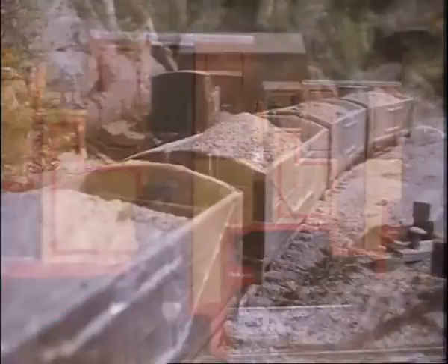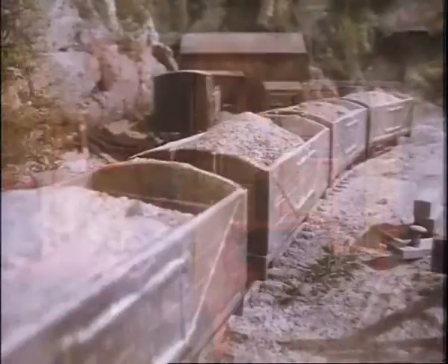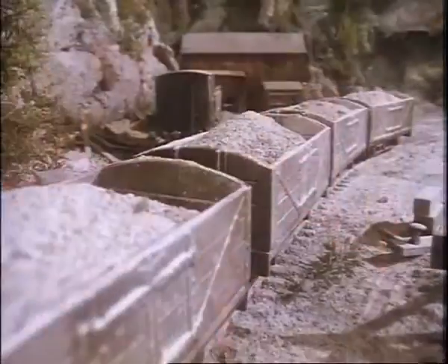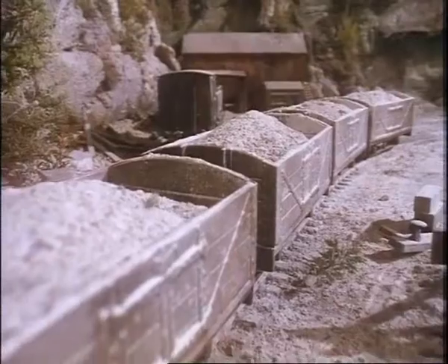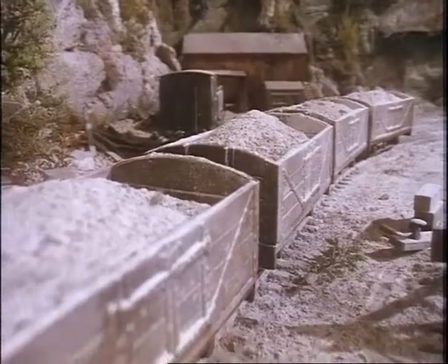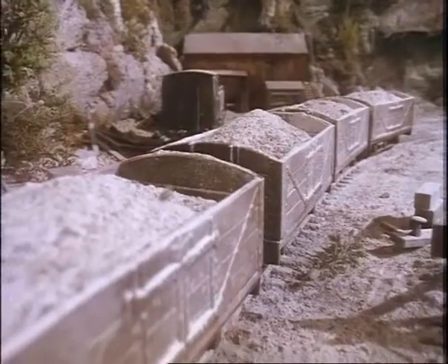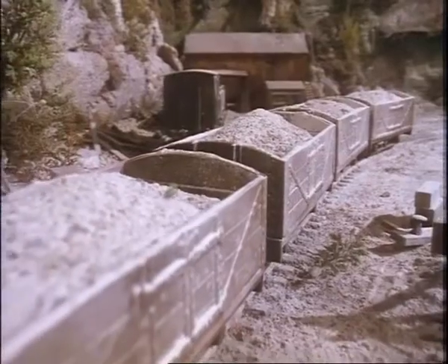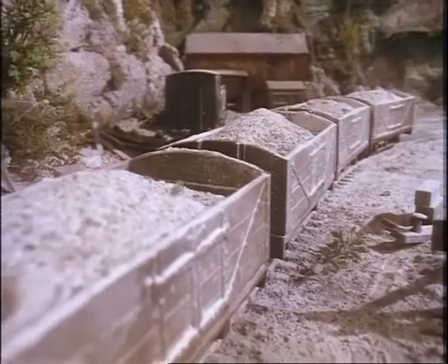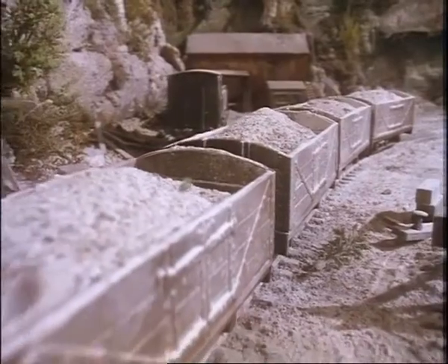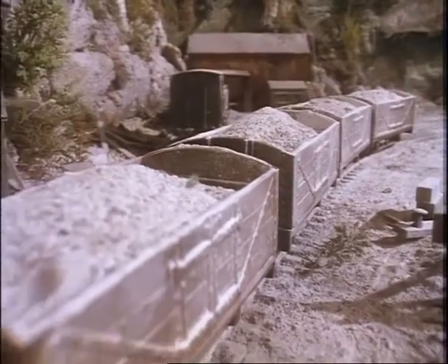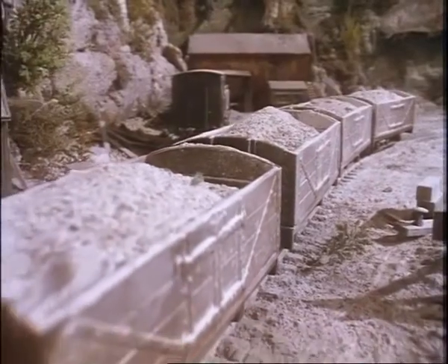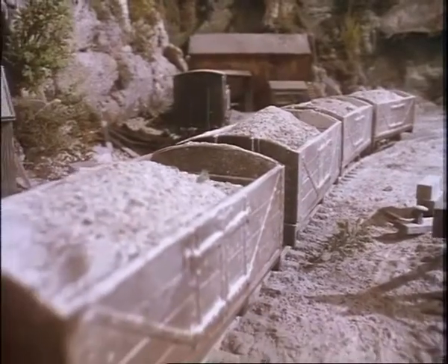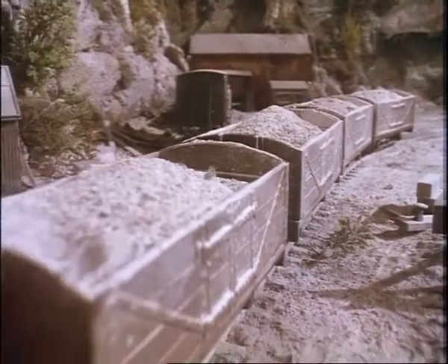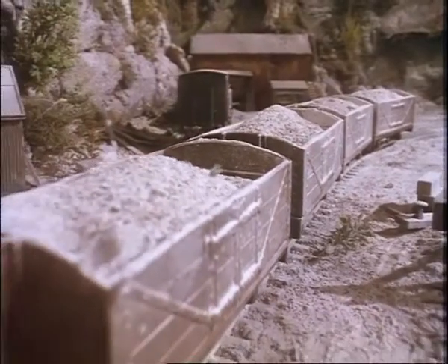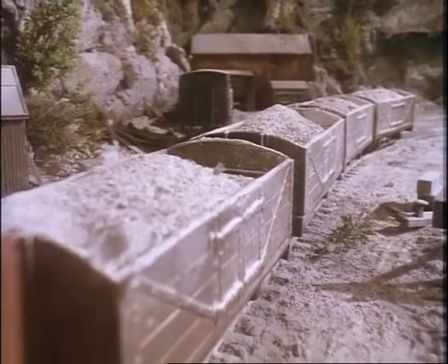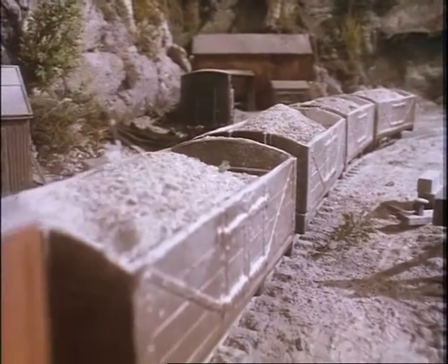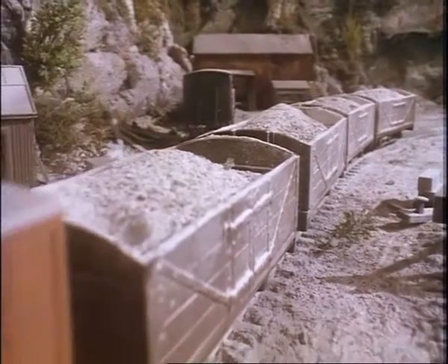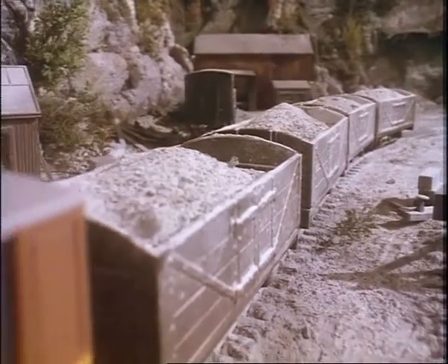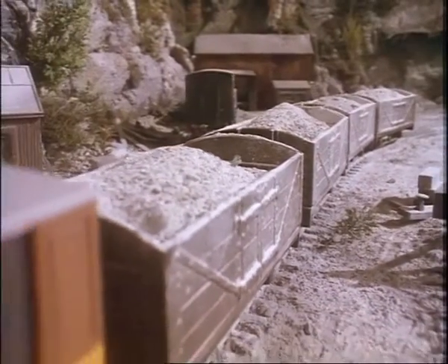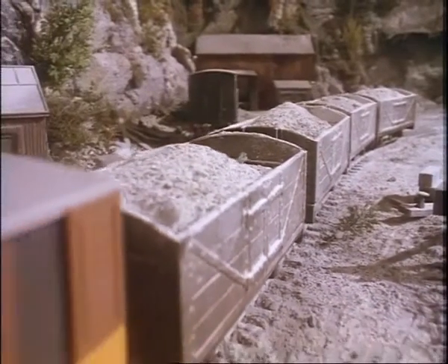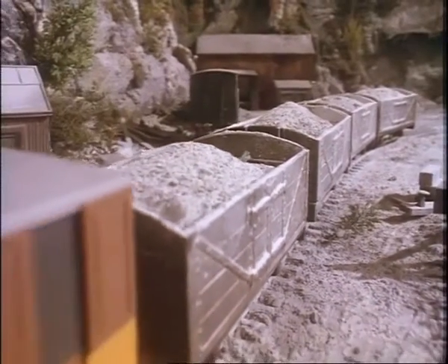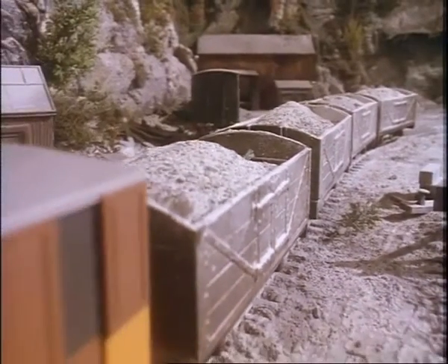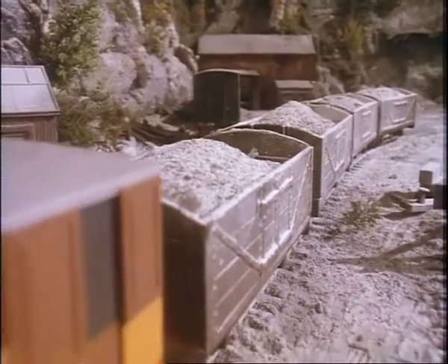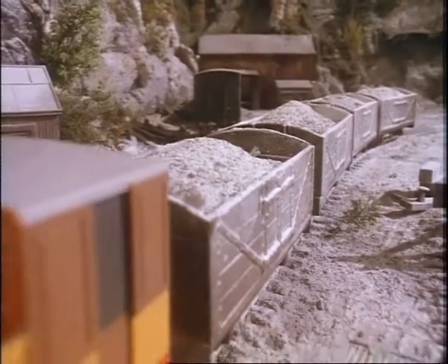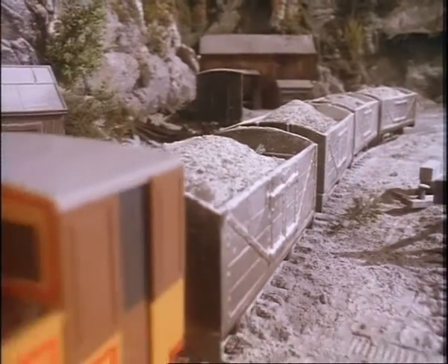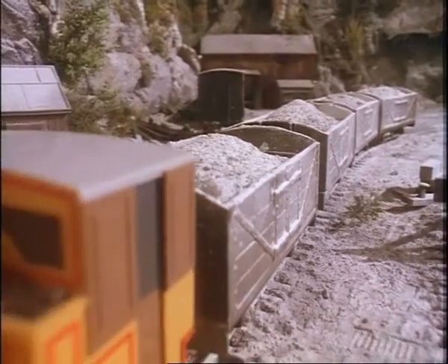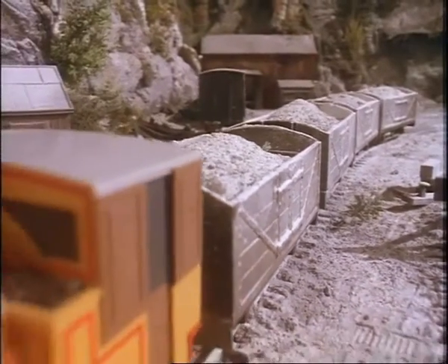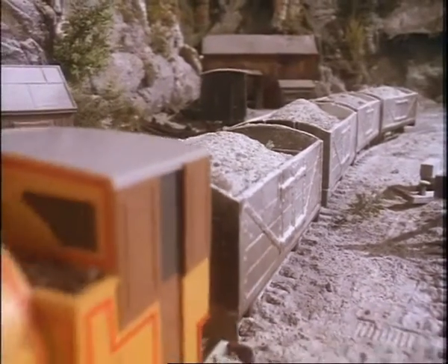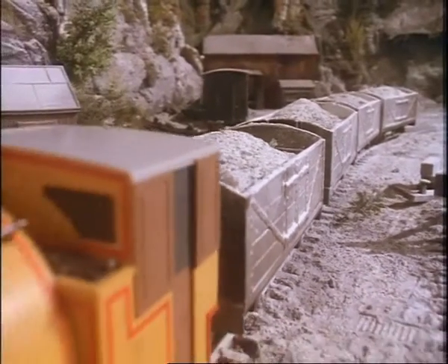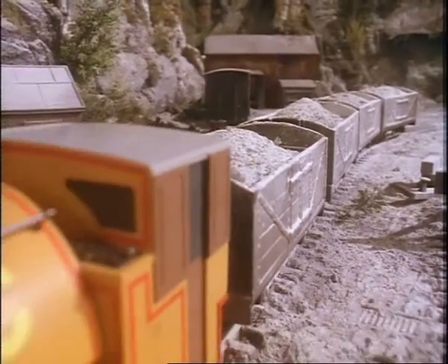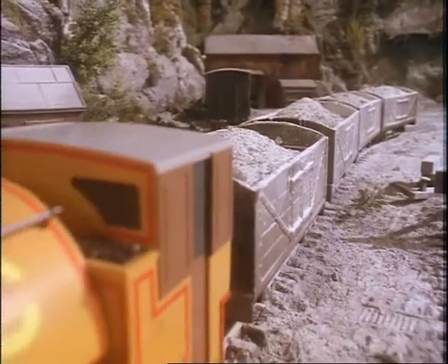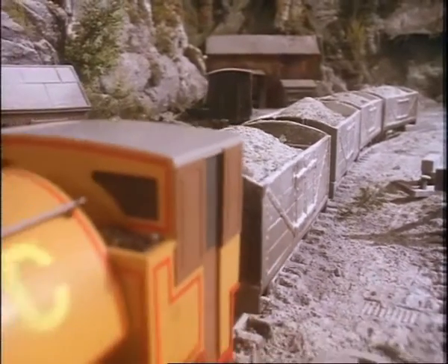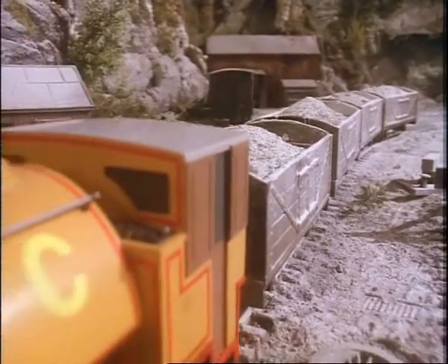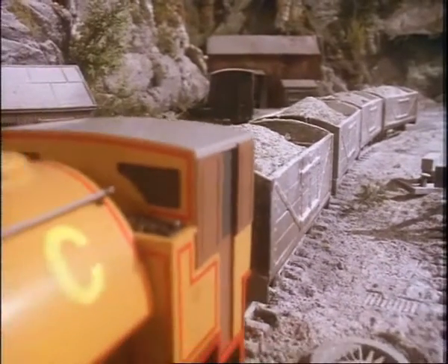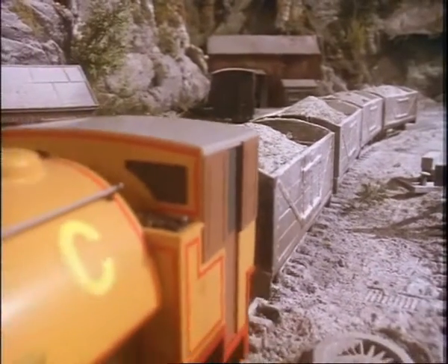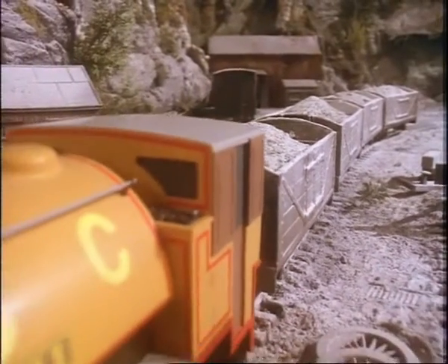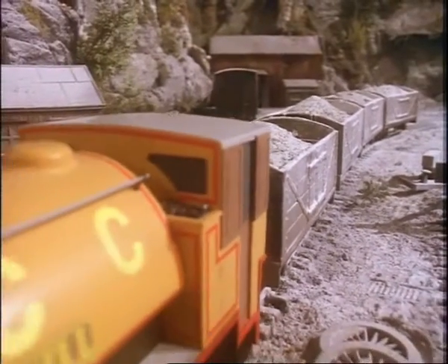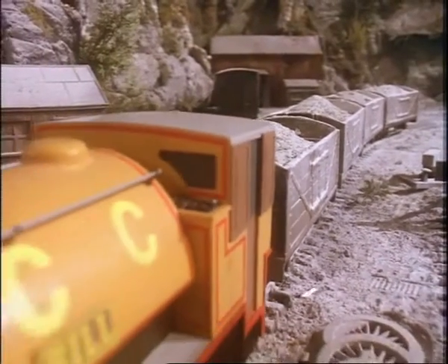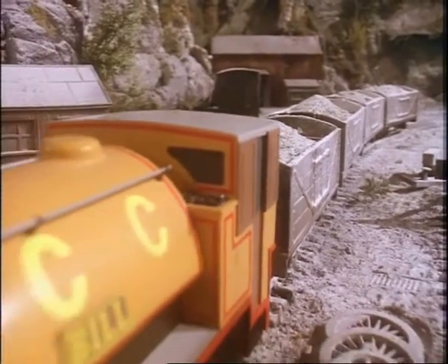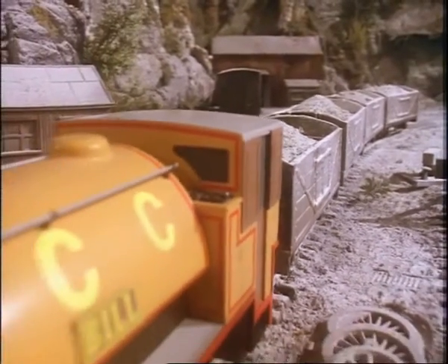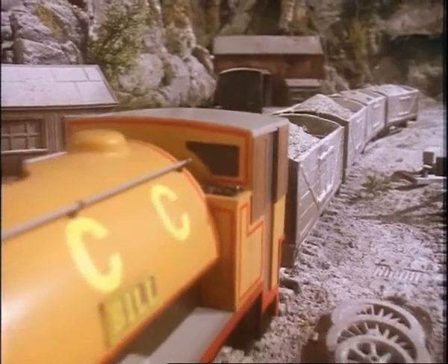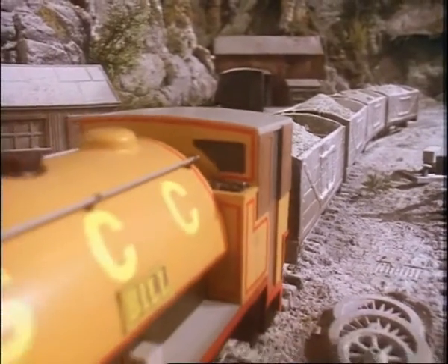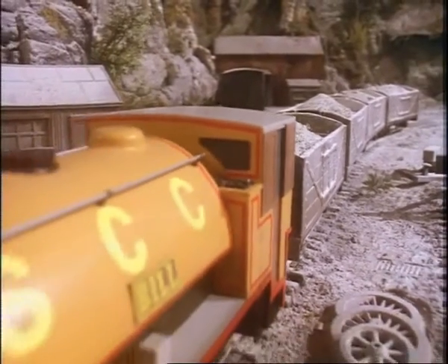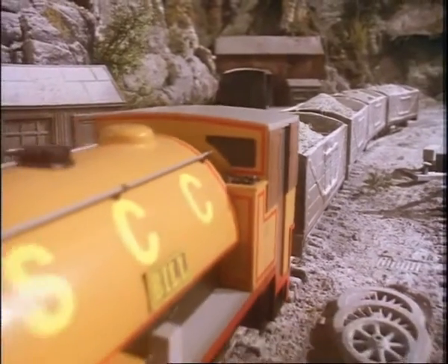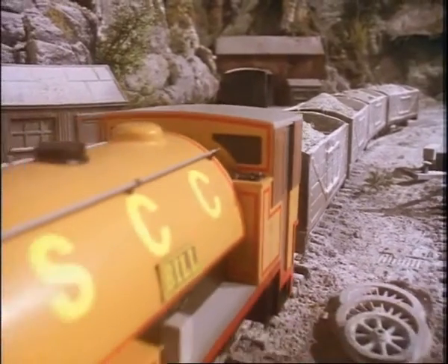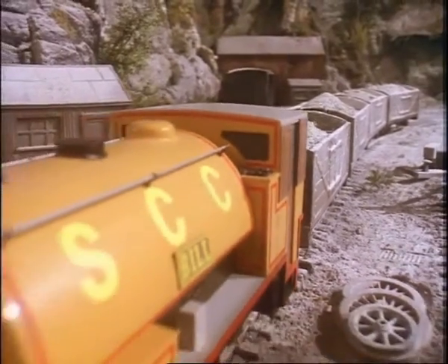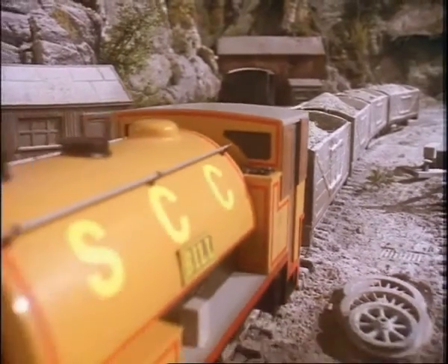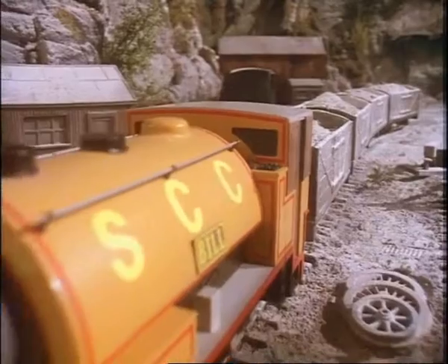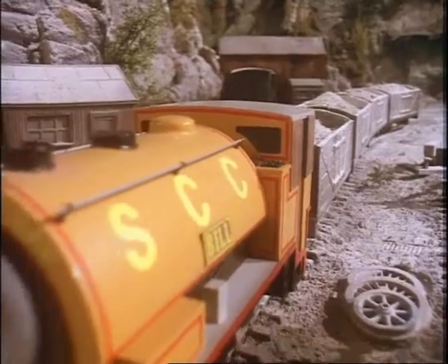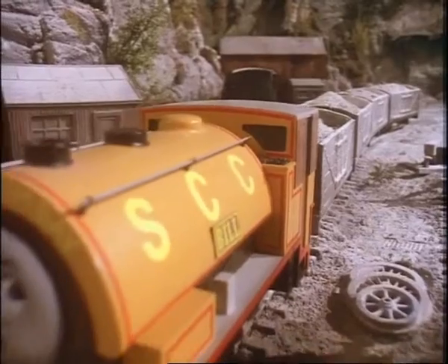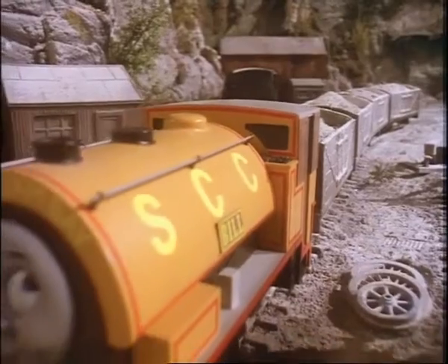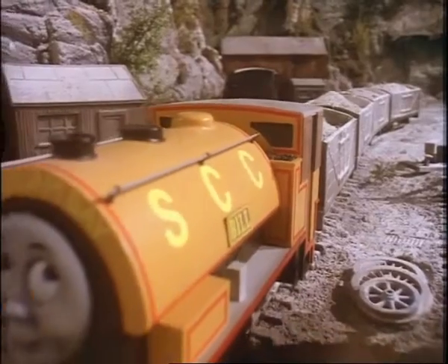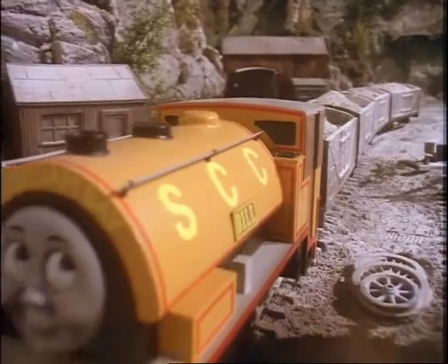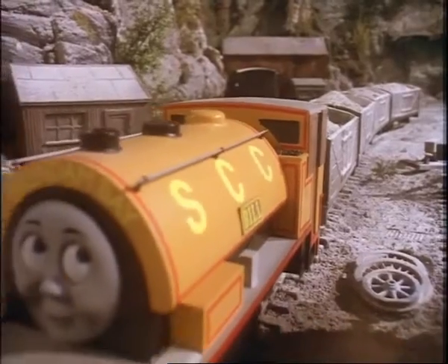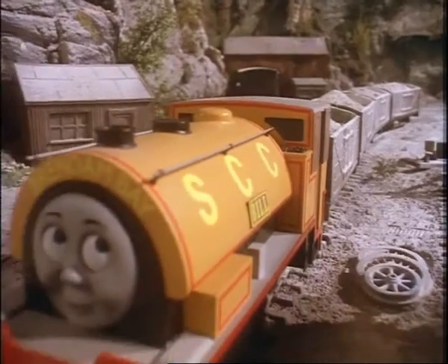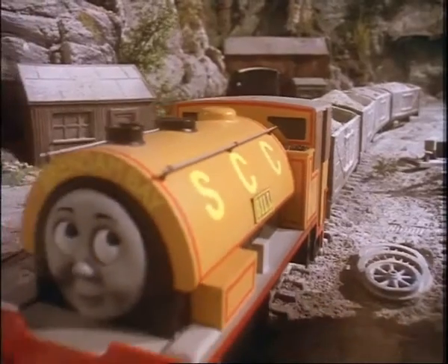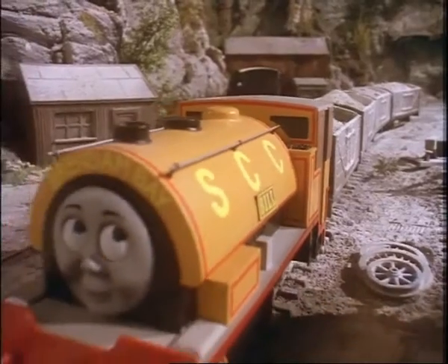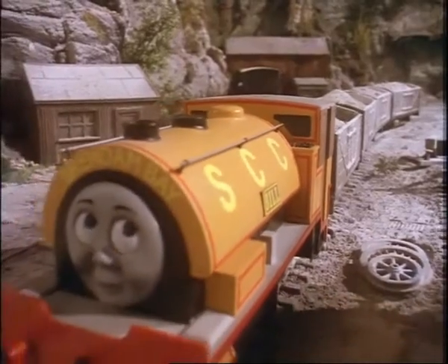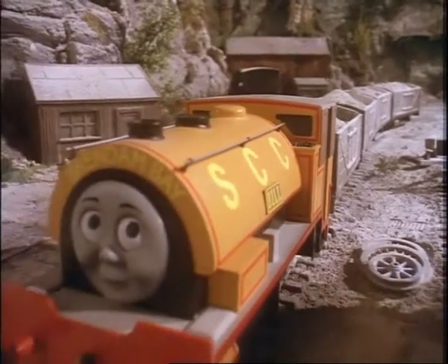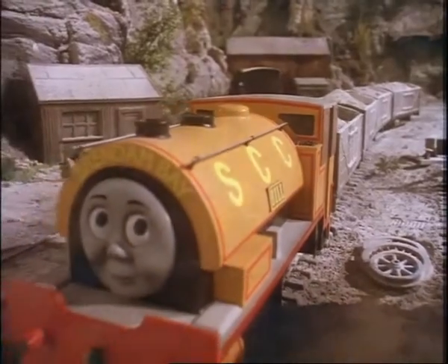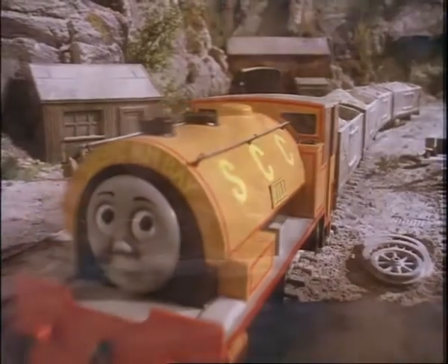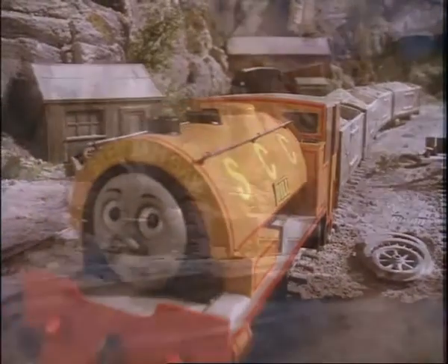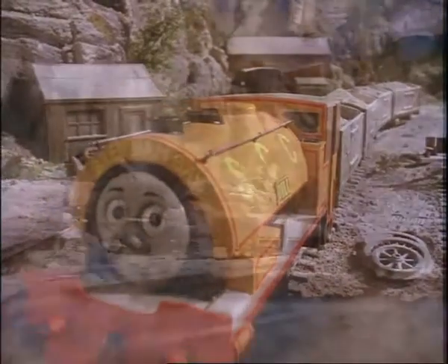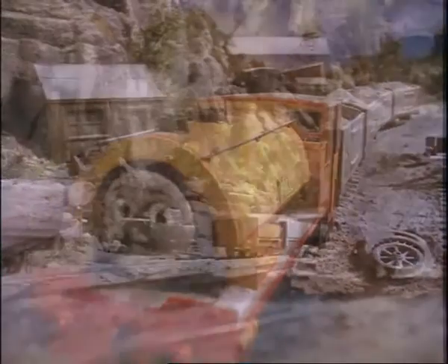Their trucks are filled with china clay. It is needed for pottery, paper, paint, and many other things.